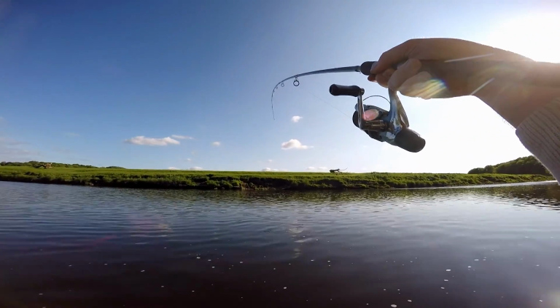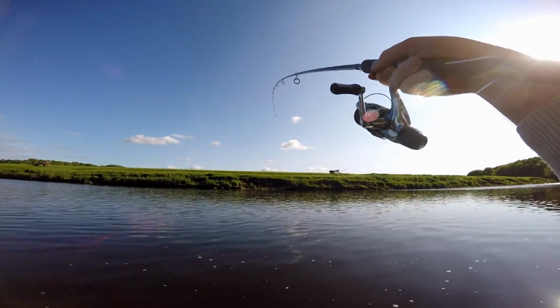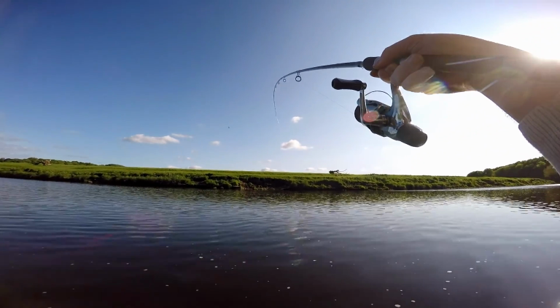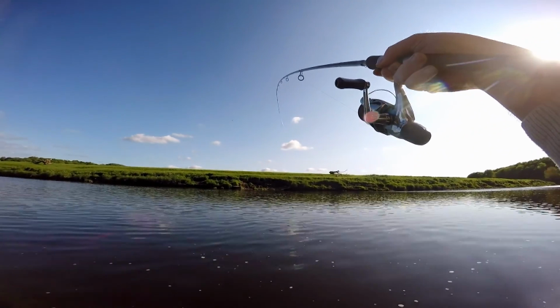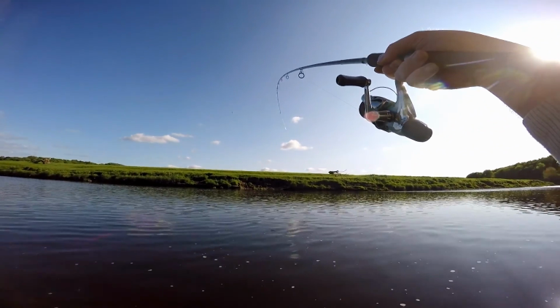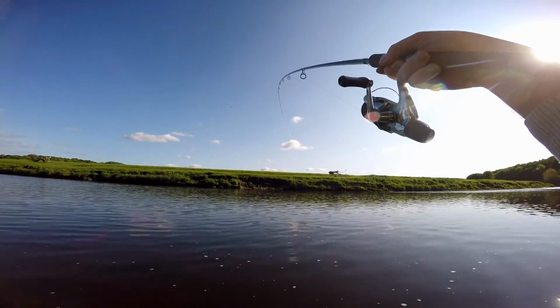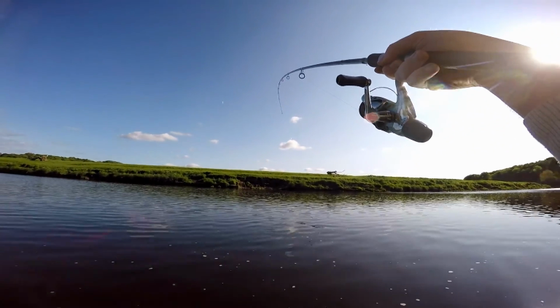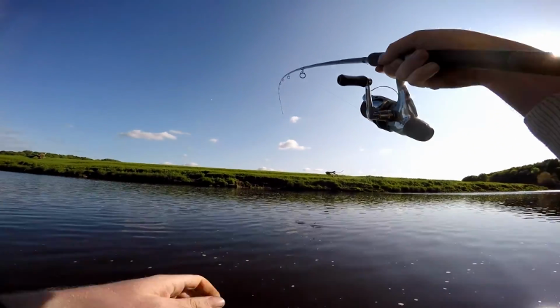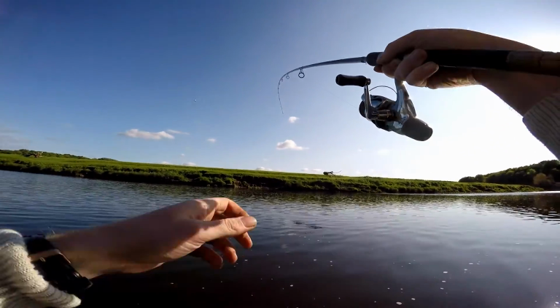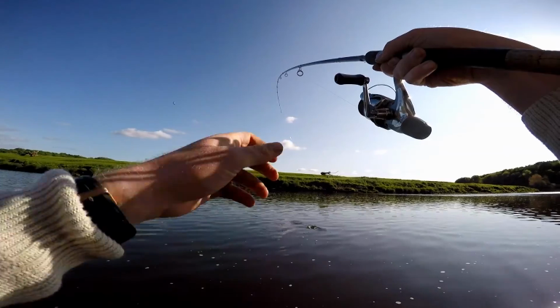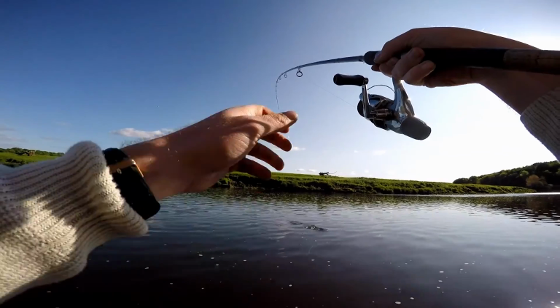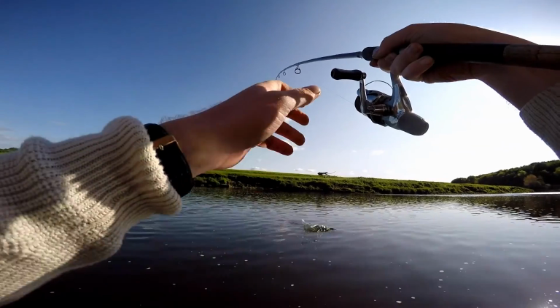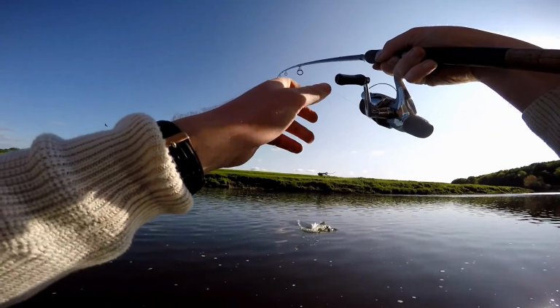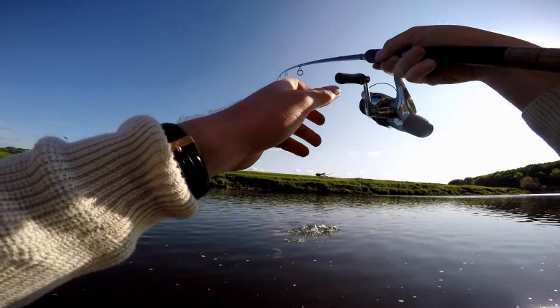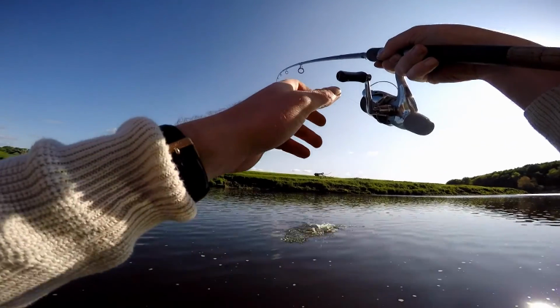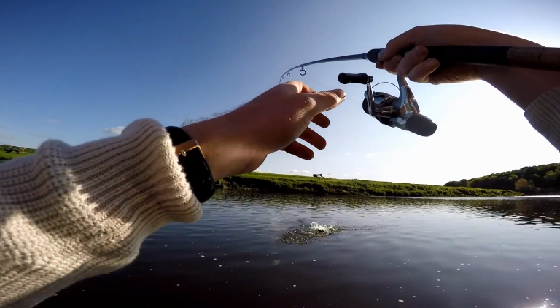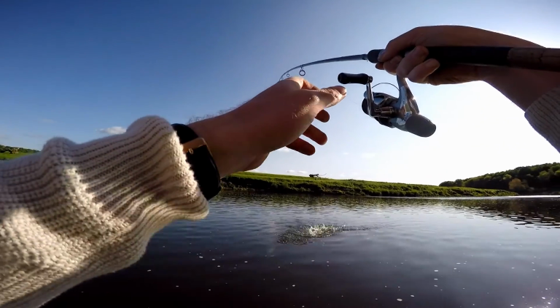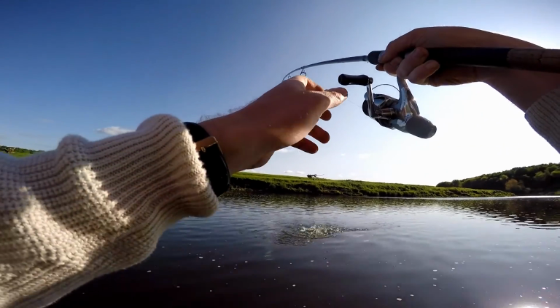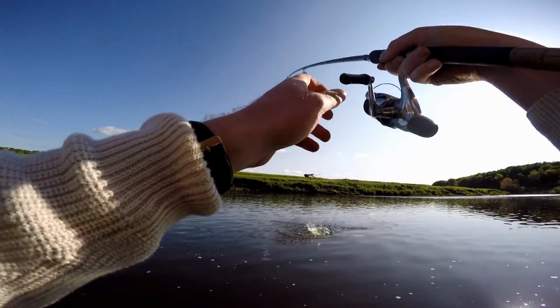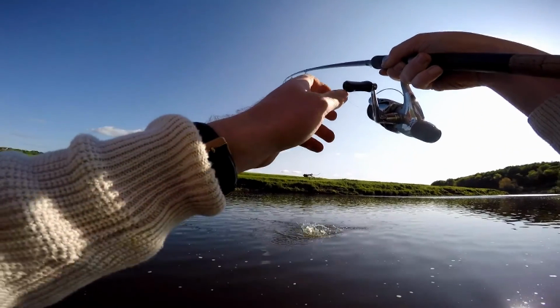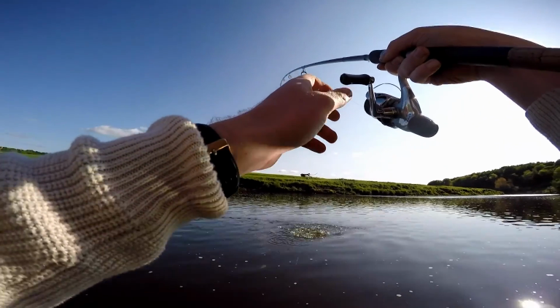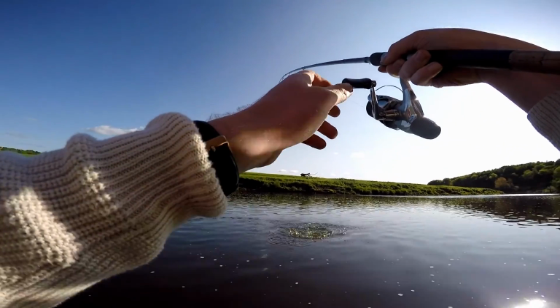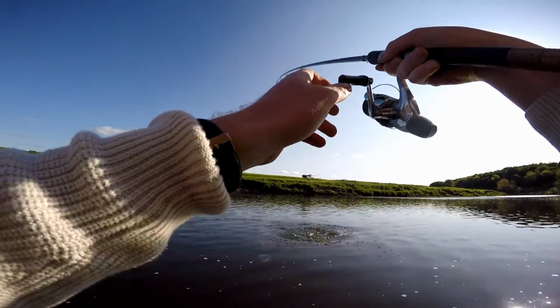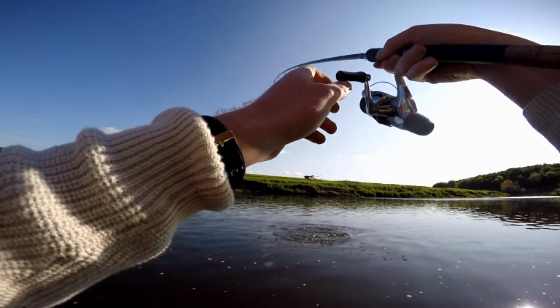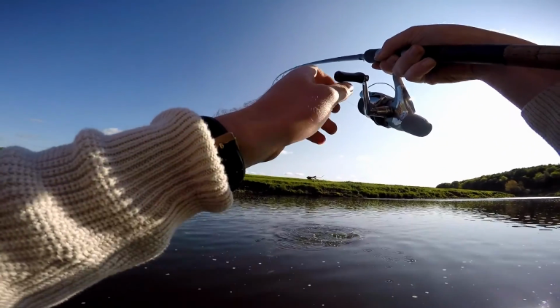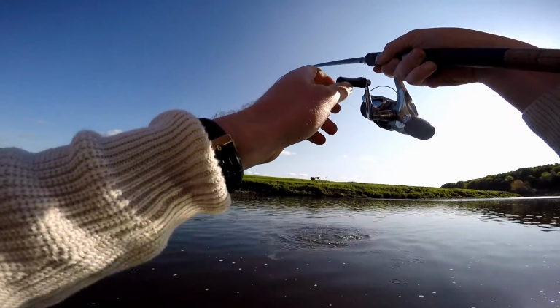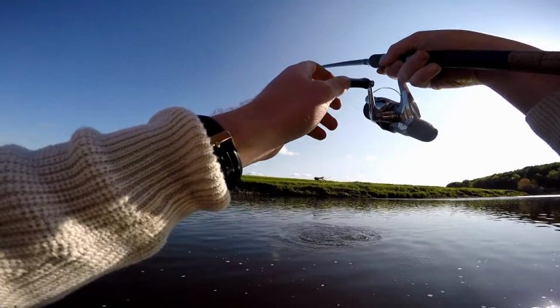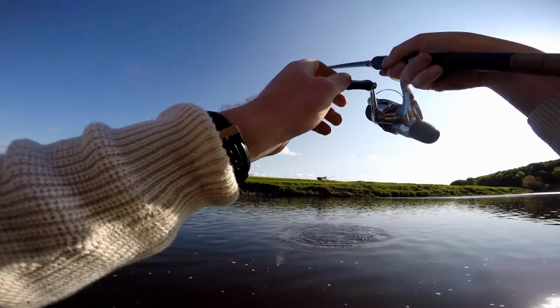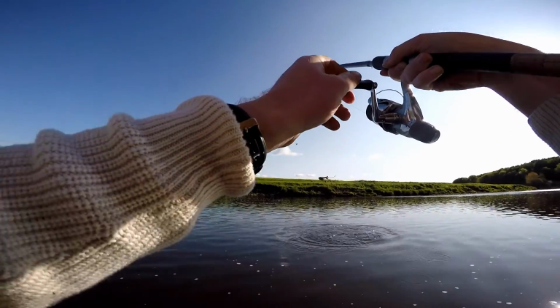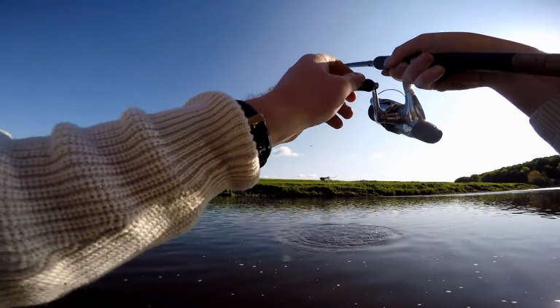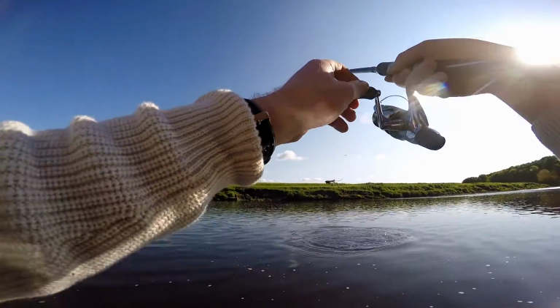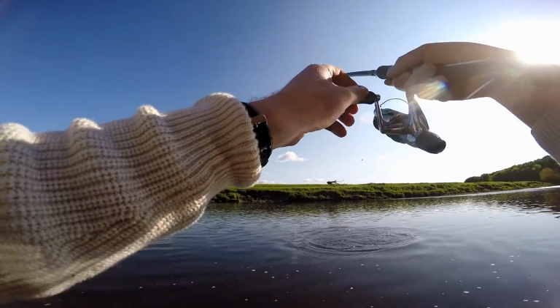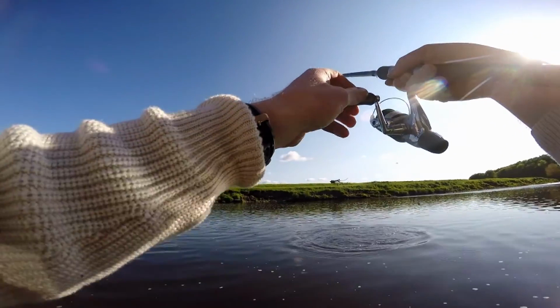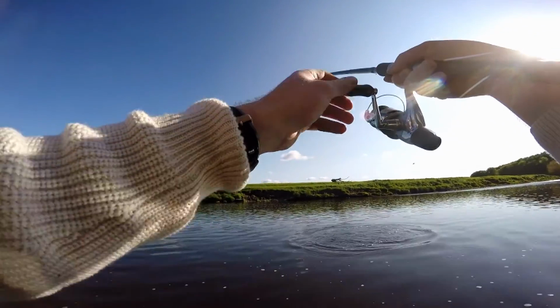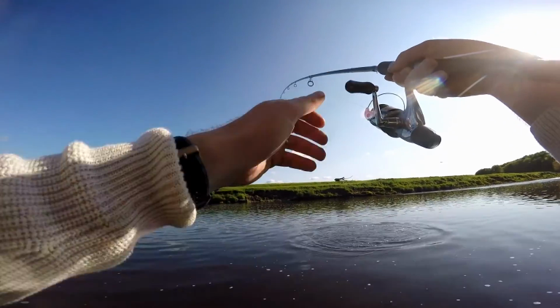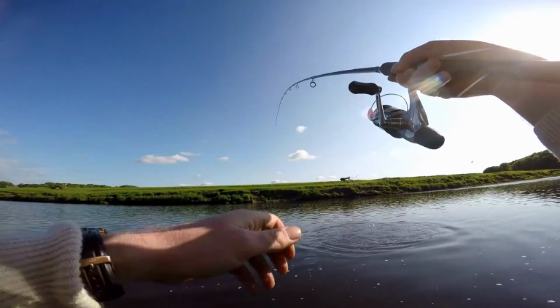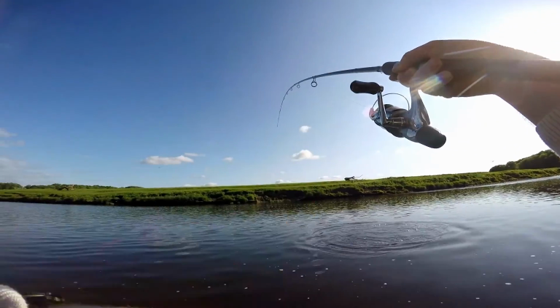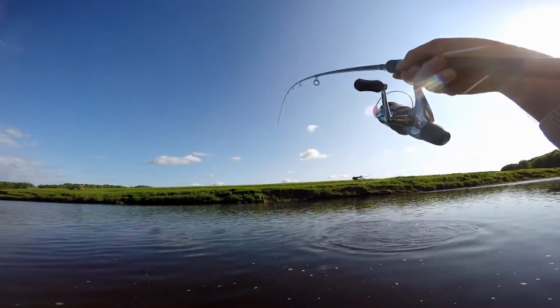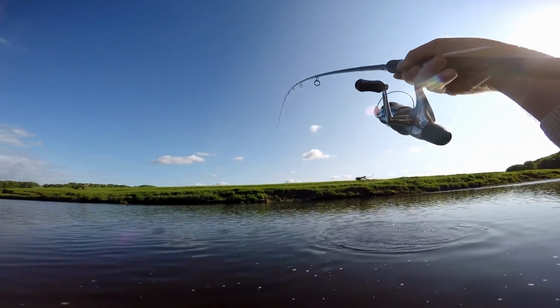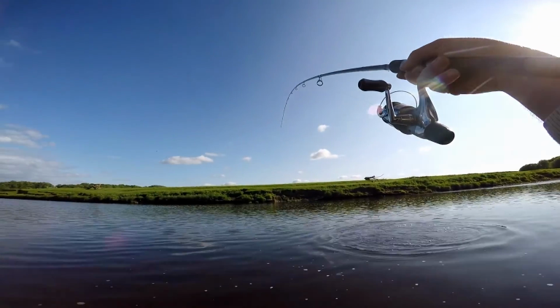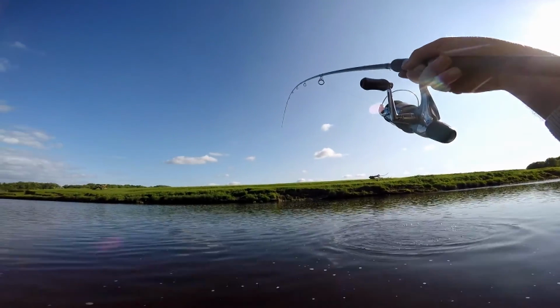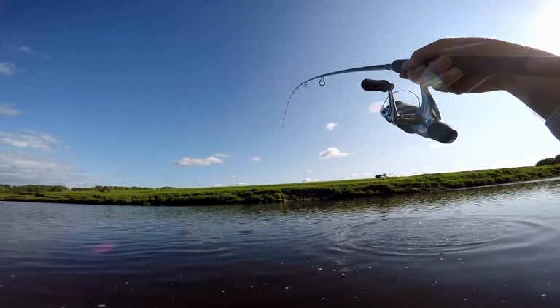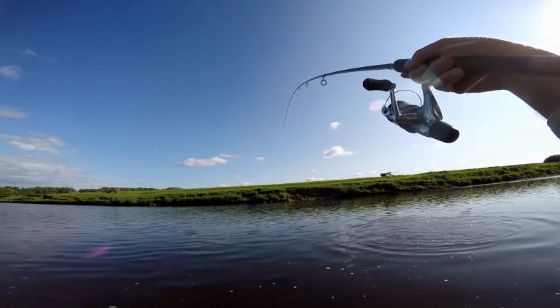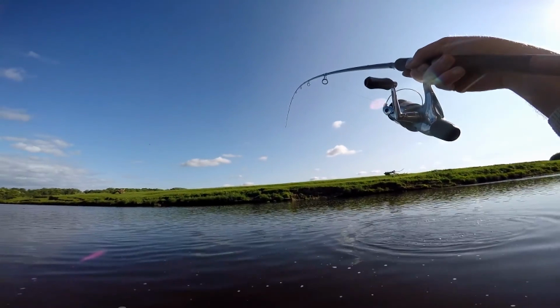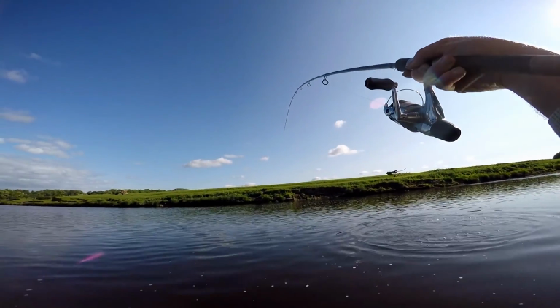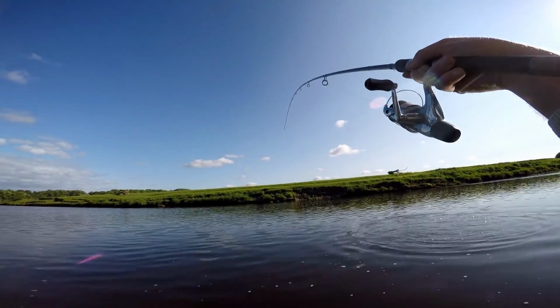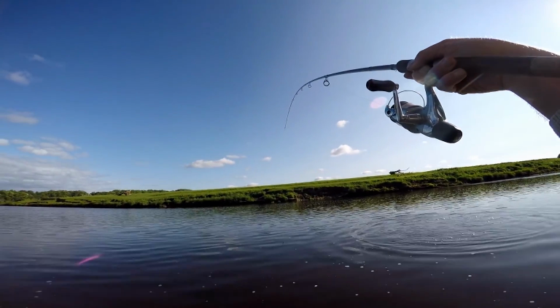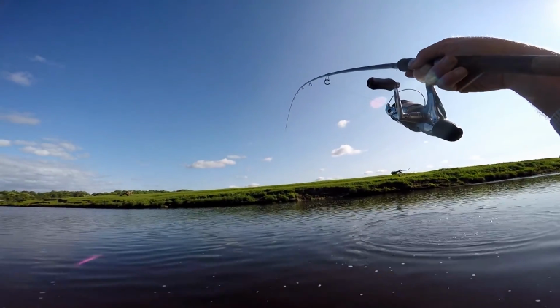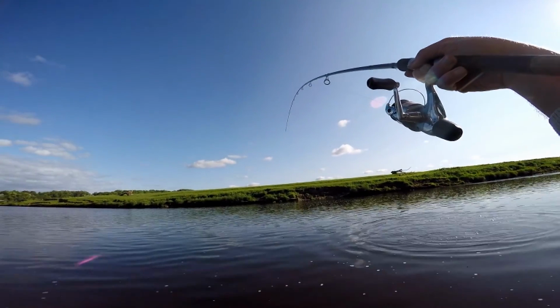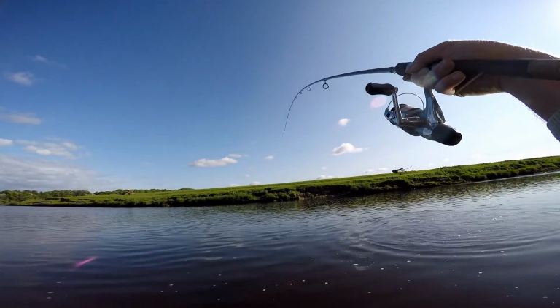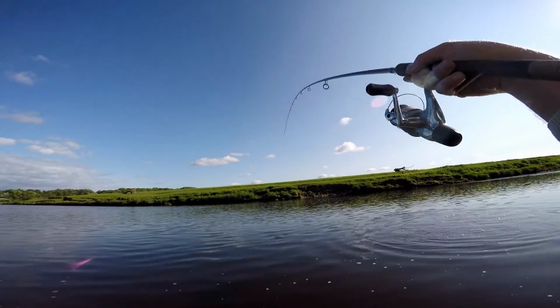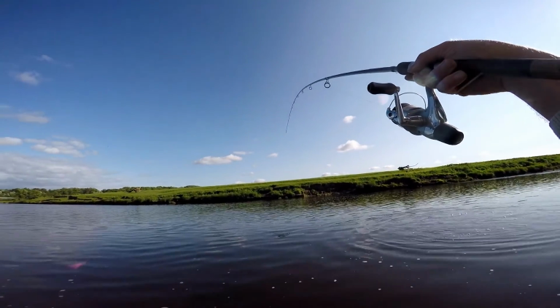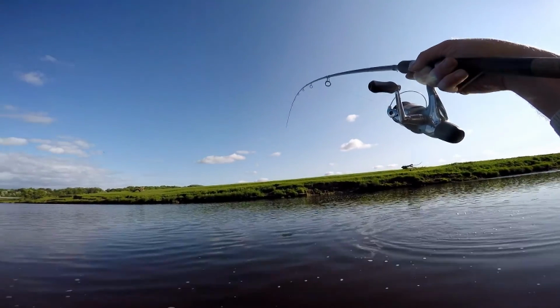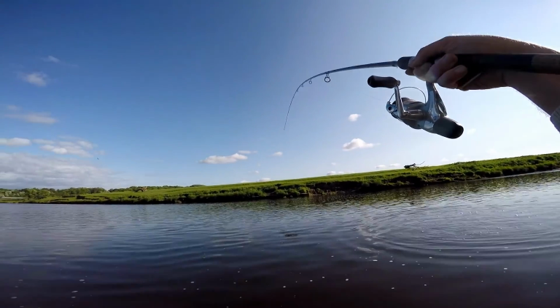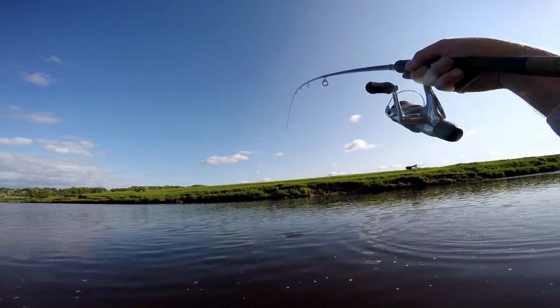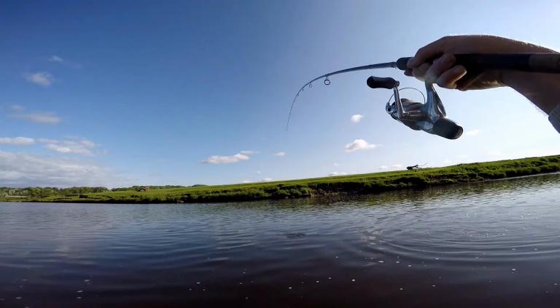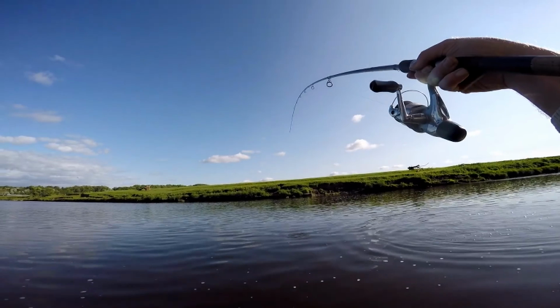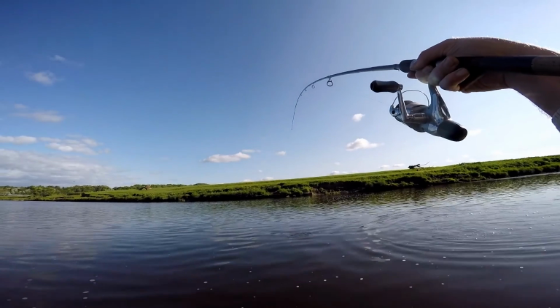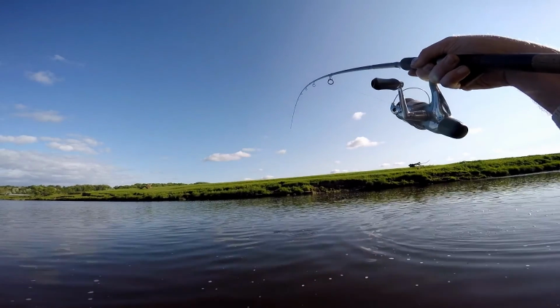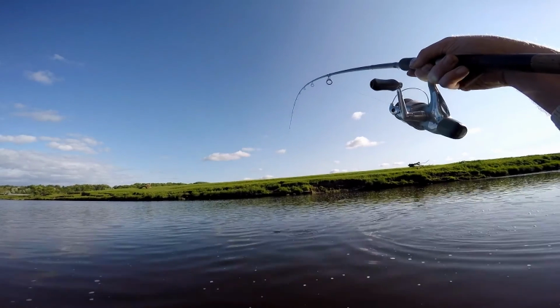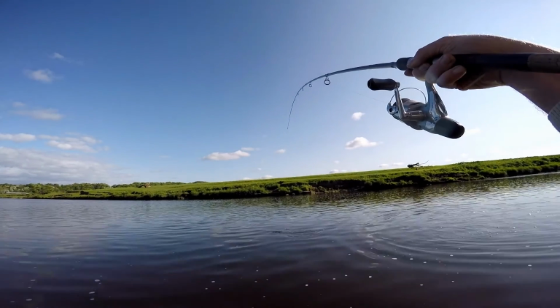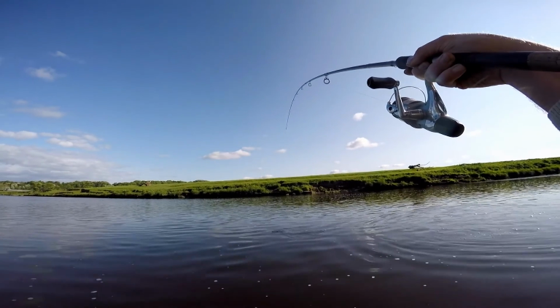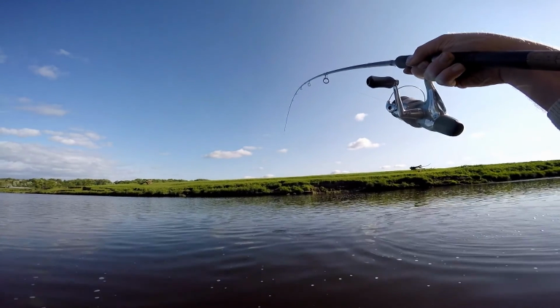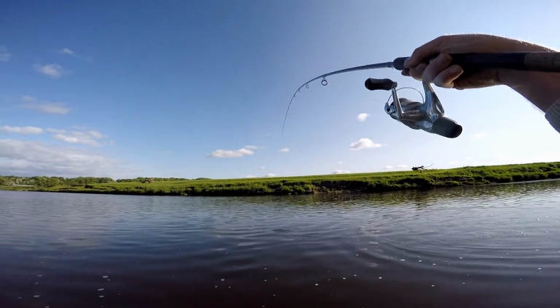You like that worm just bouncing on the bottom! I can't see what it is yet. I'm hoping it's a brown trout. I think it is.